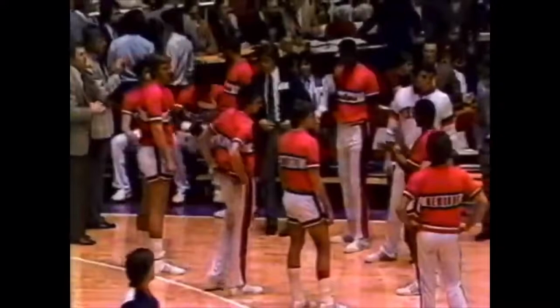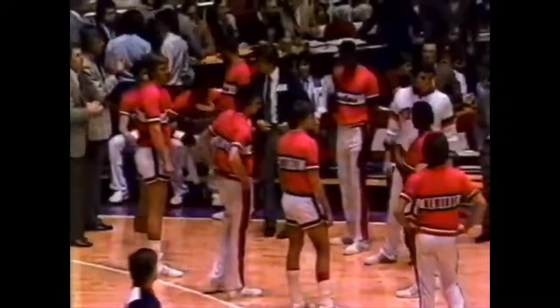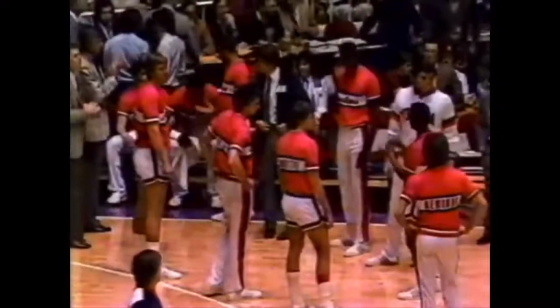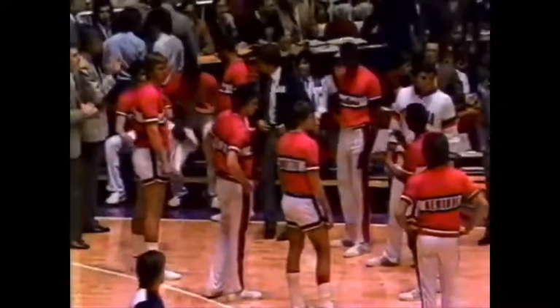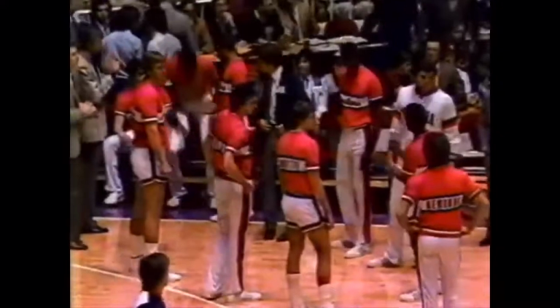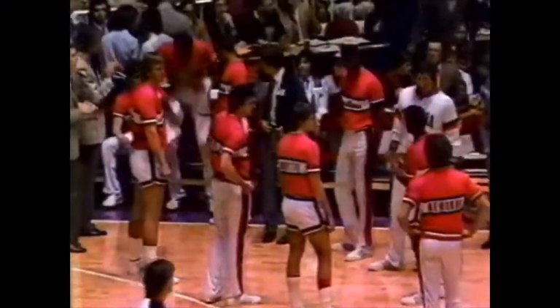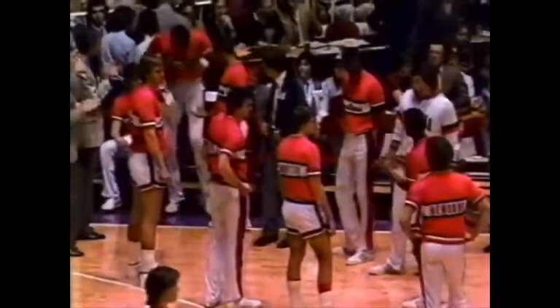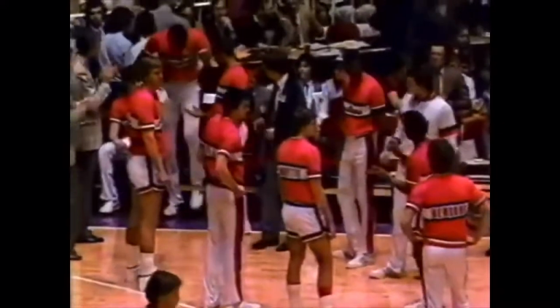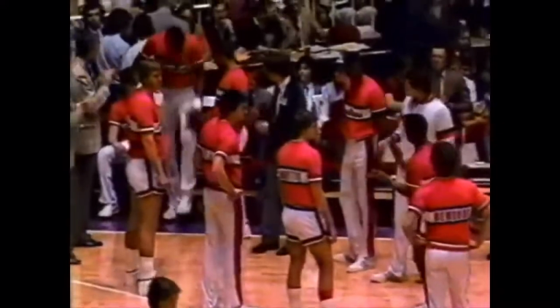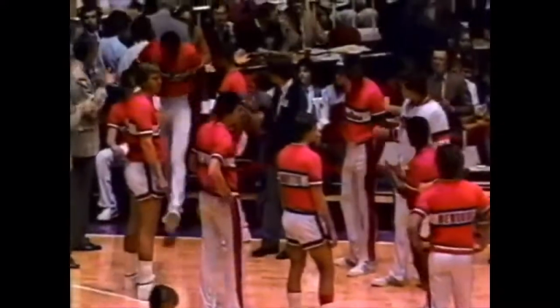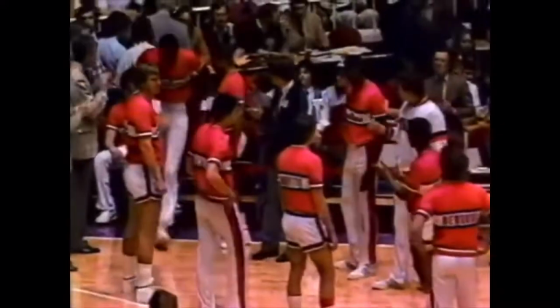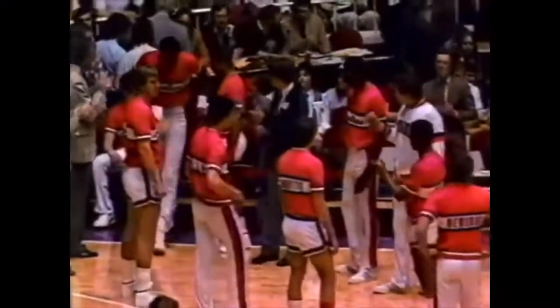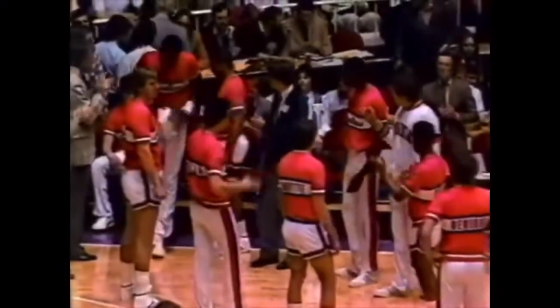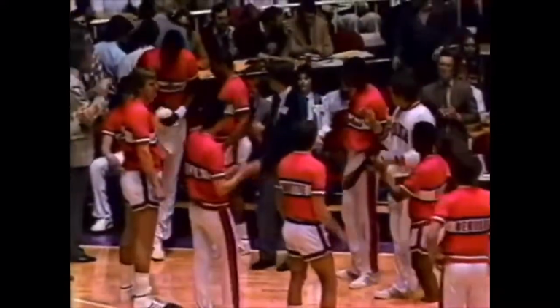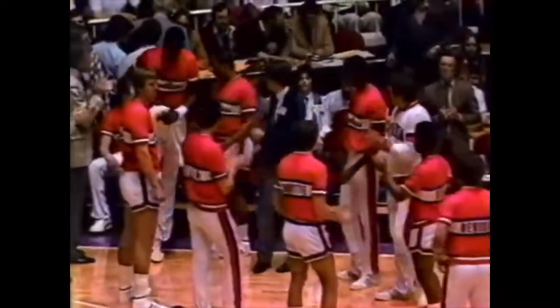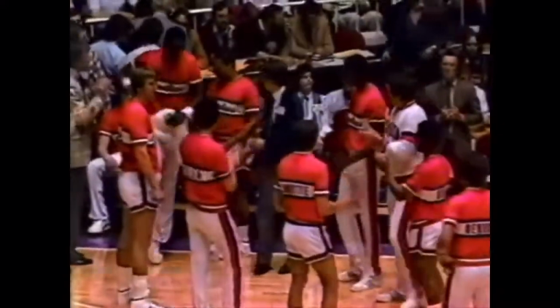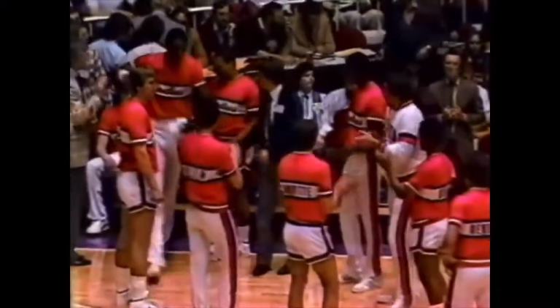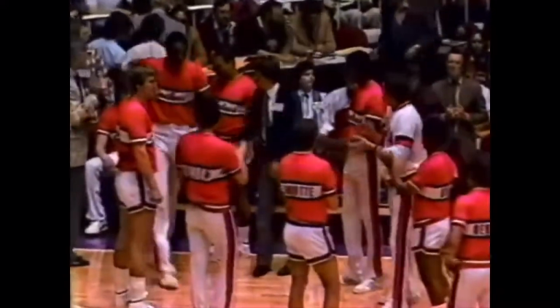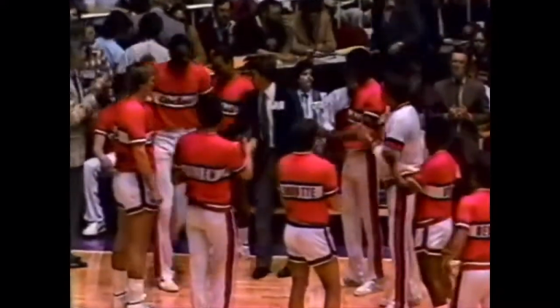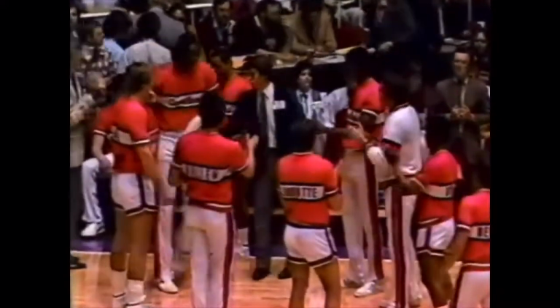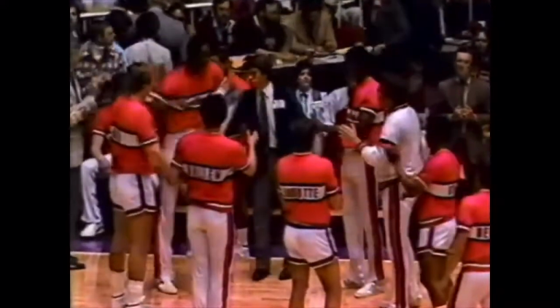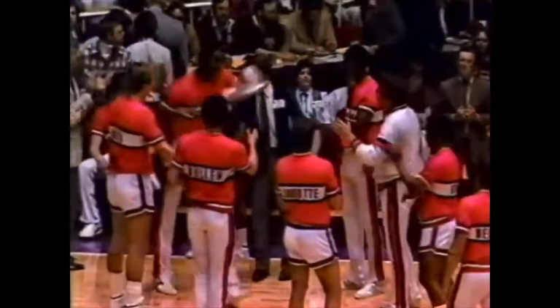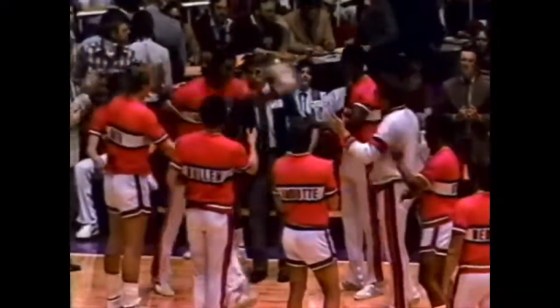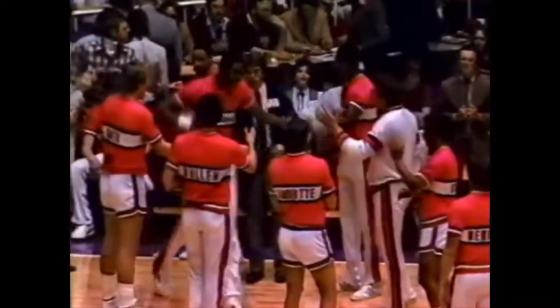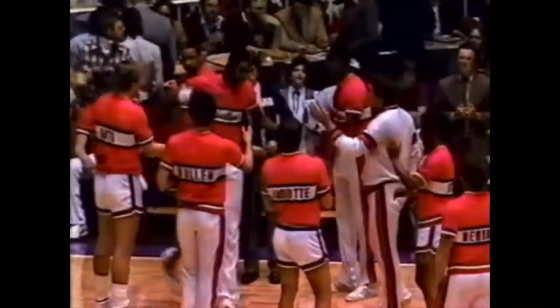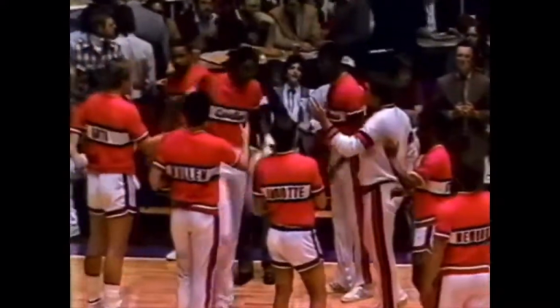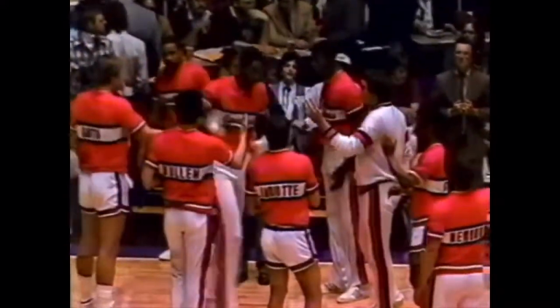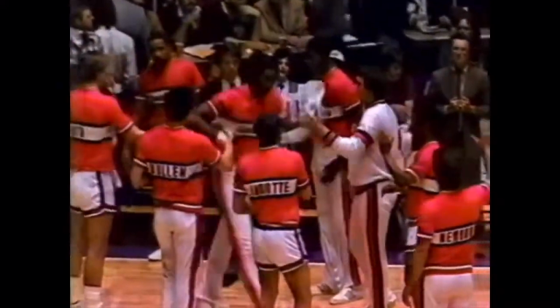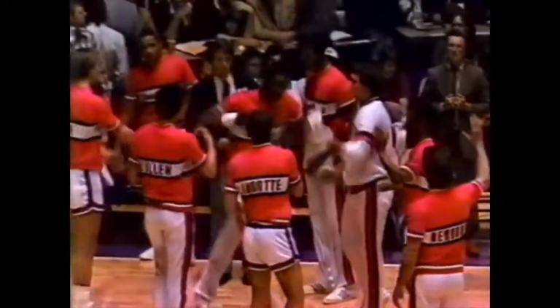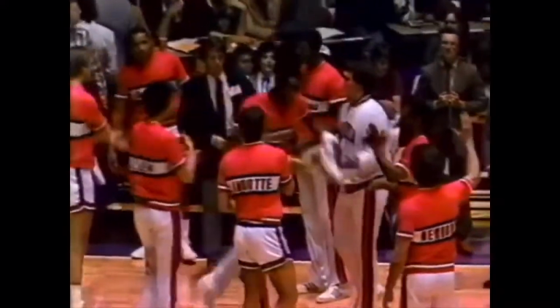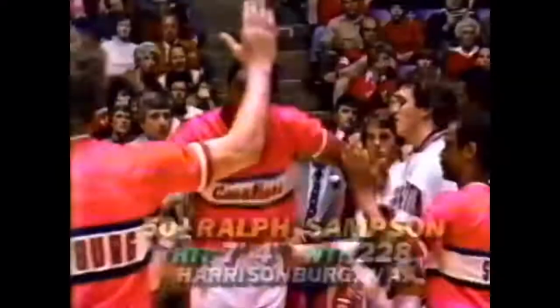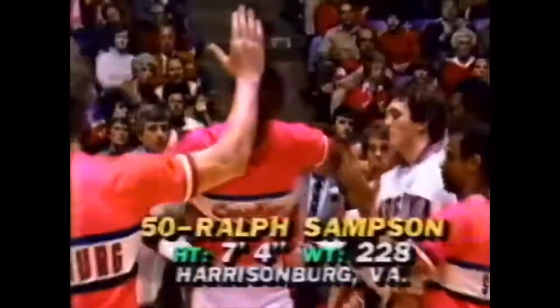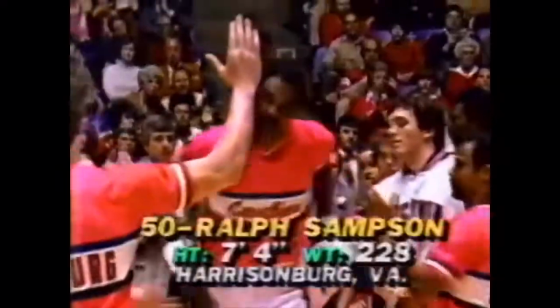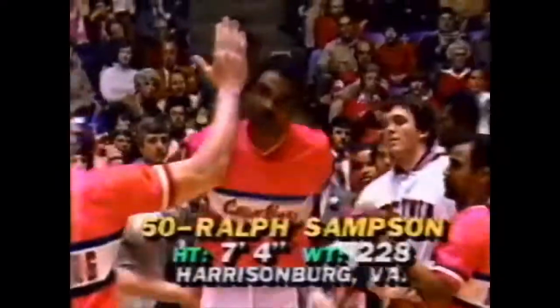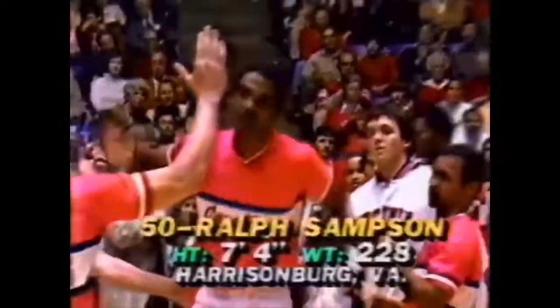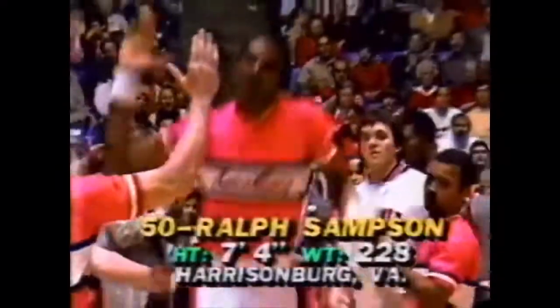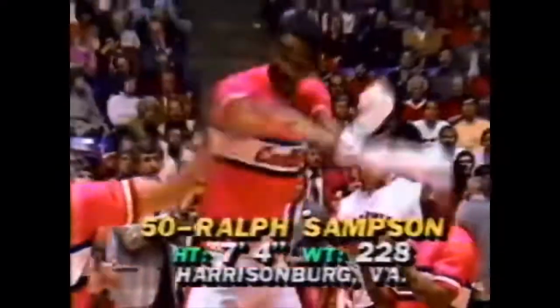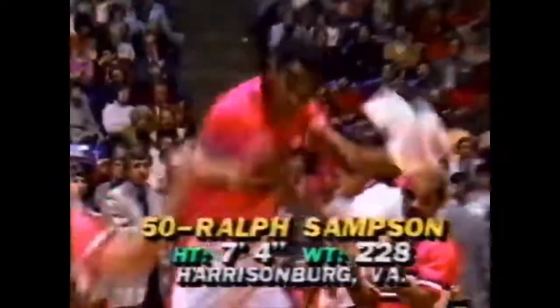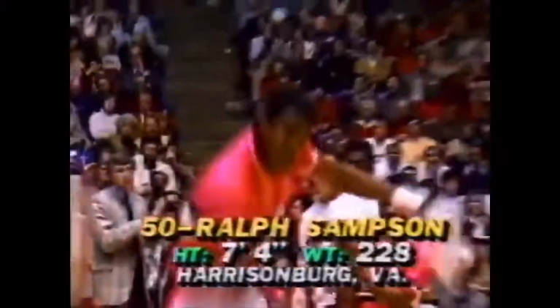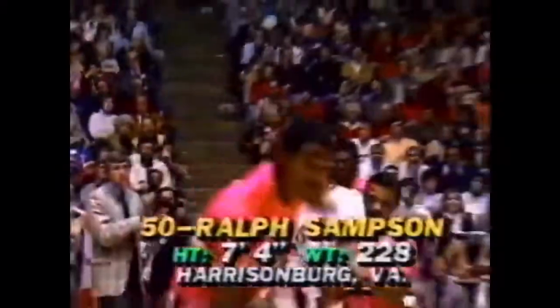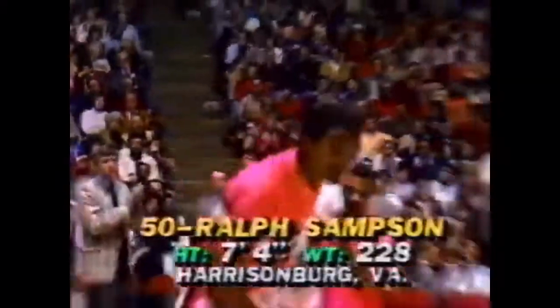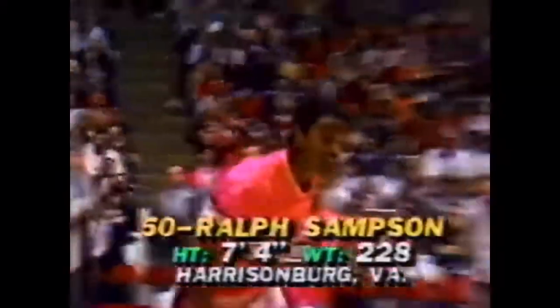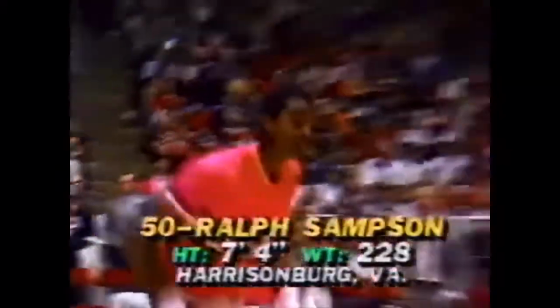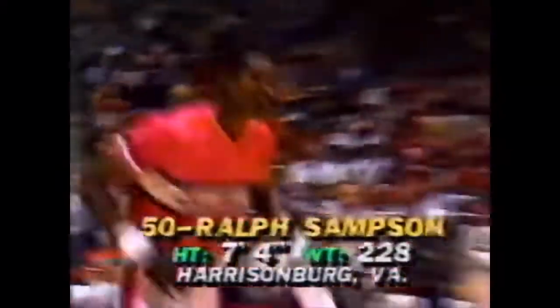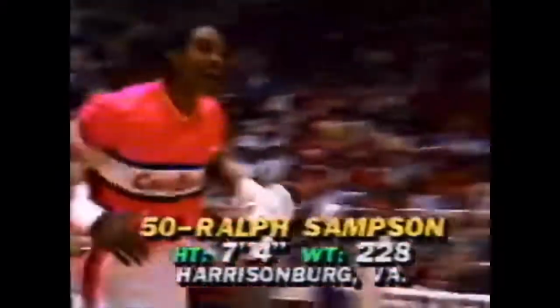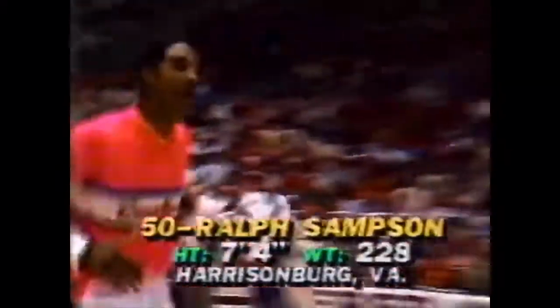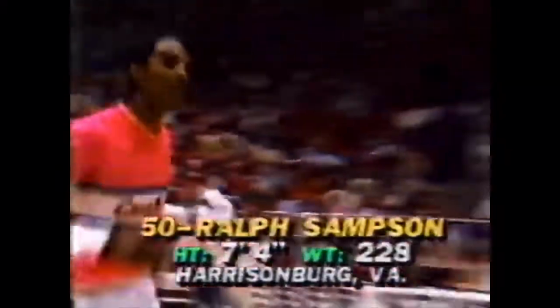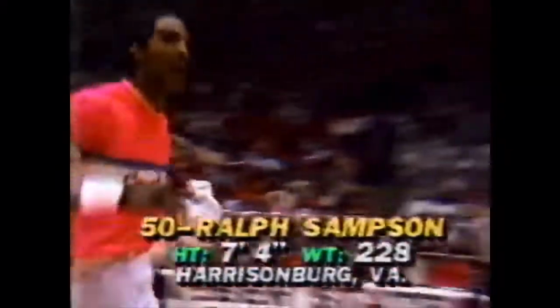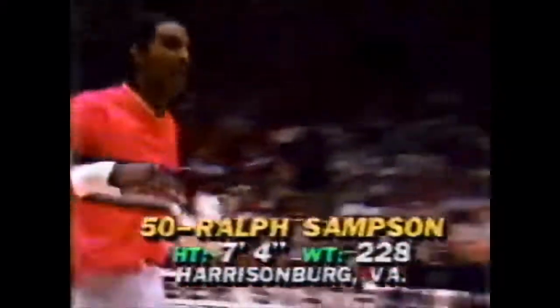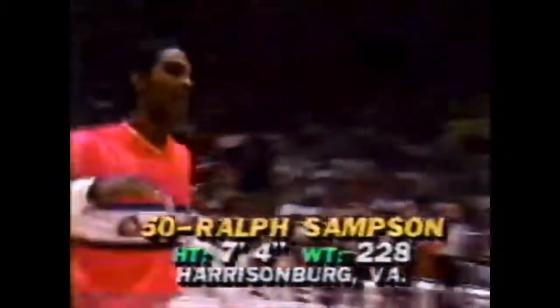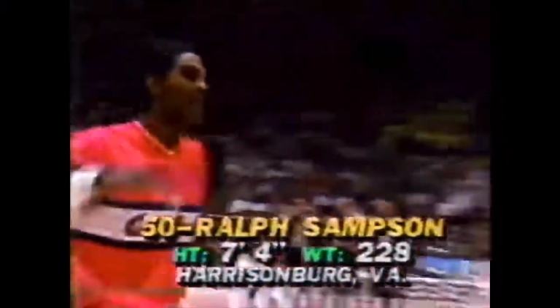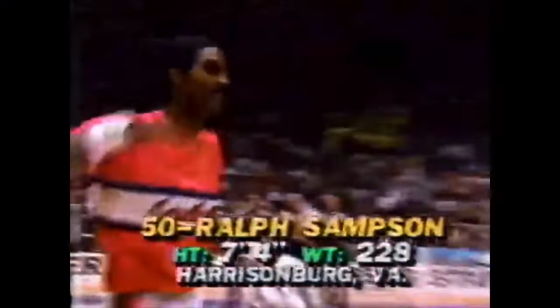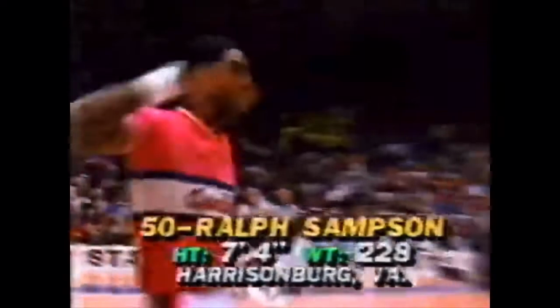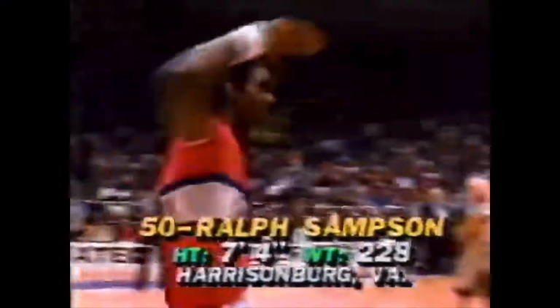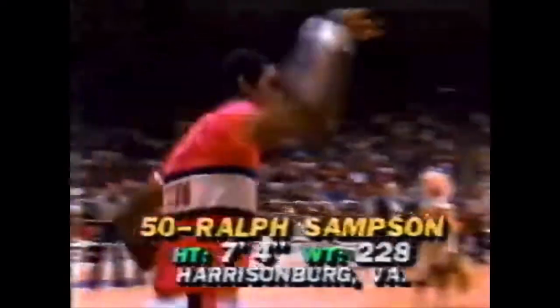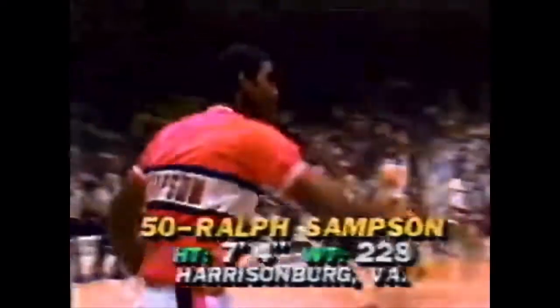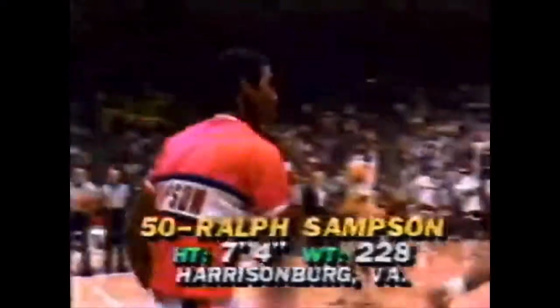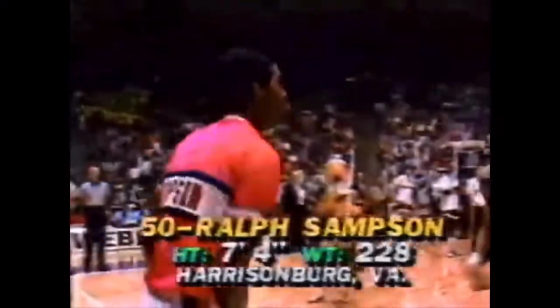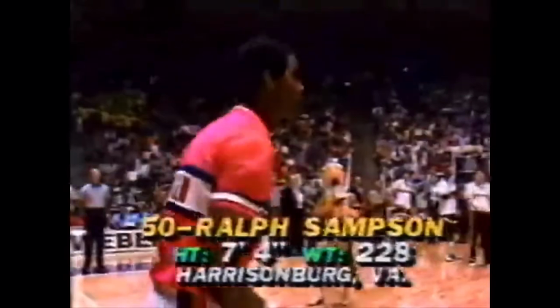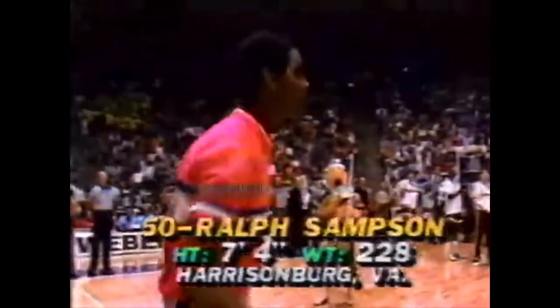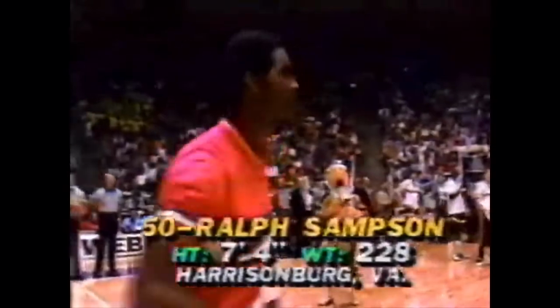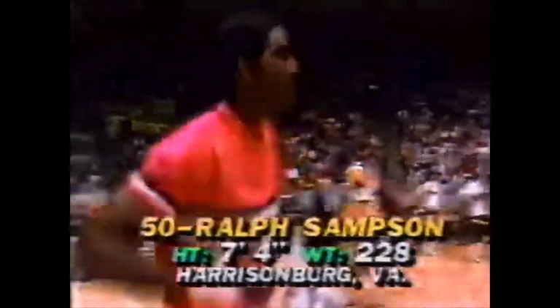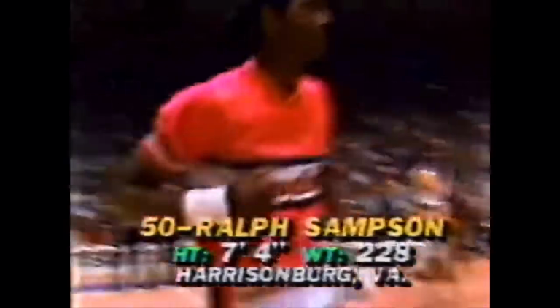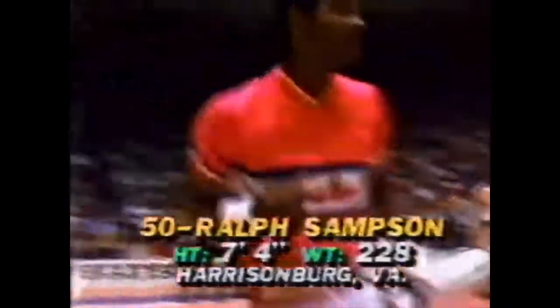Virginia at center, number 50, 7'4", senior from Harrisonburg, Virginia — Ralph Sampson.